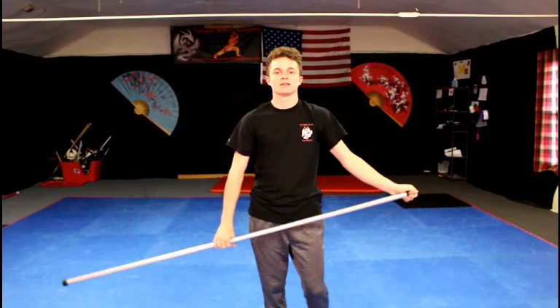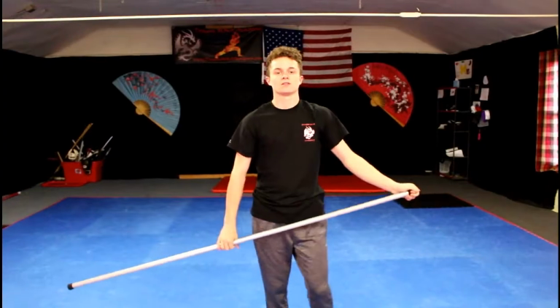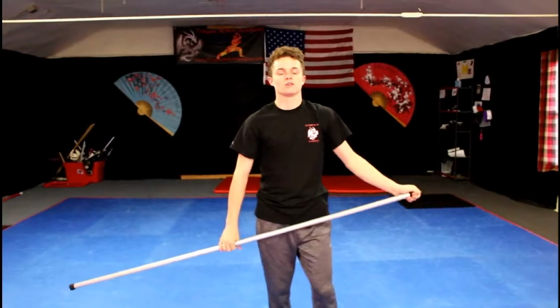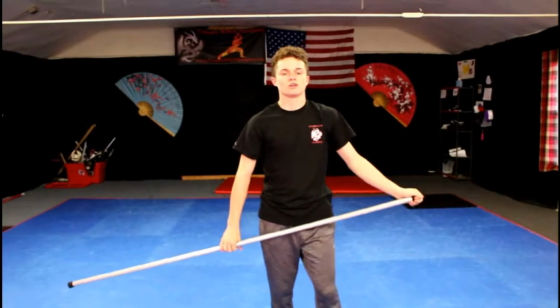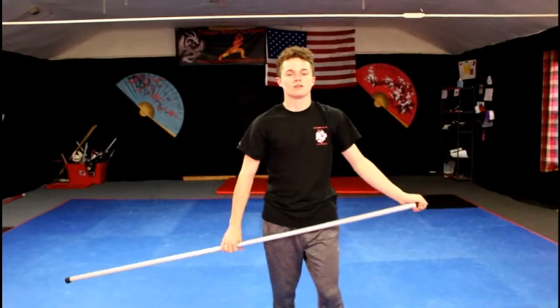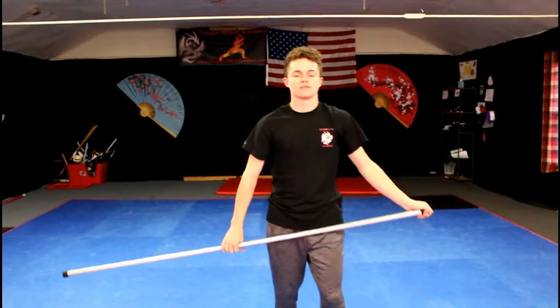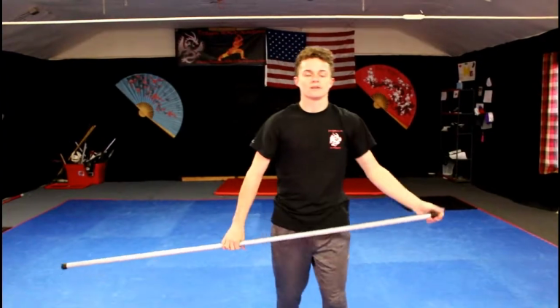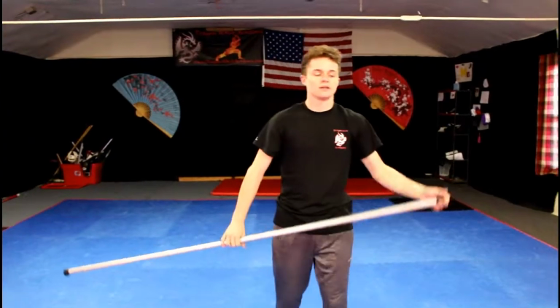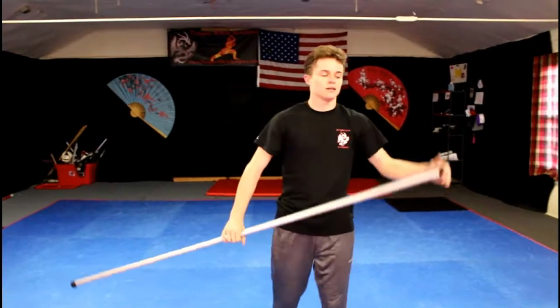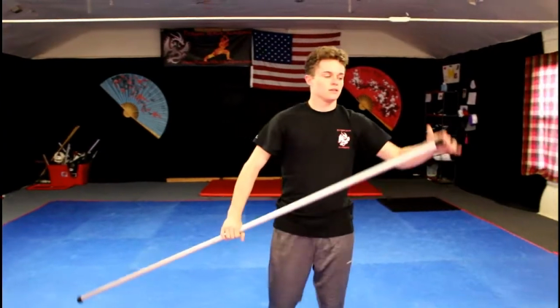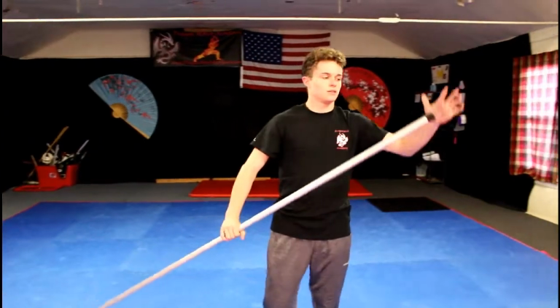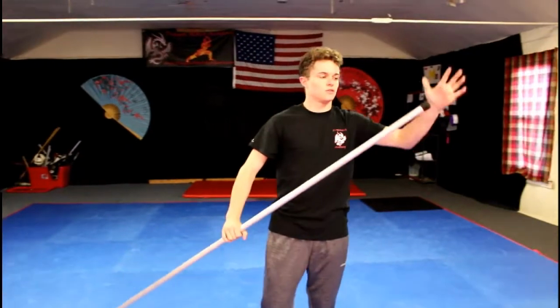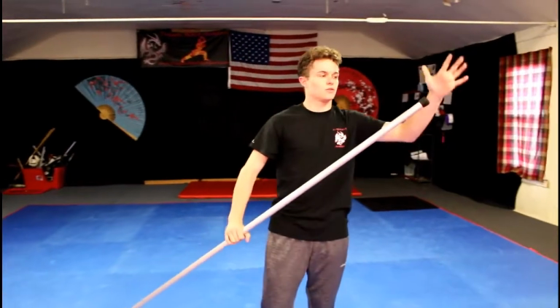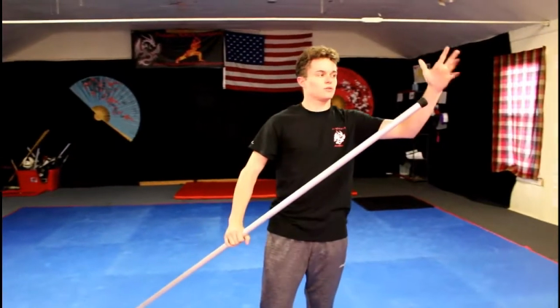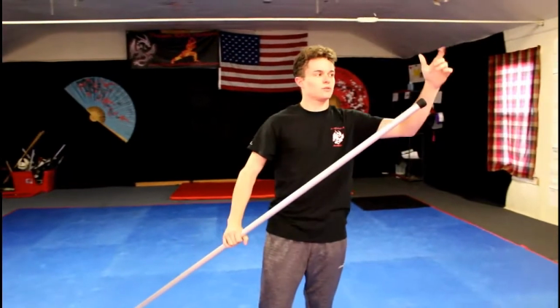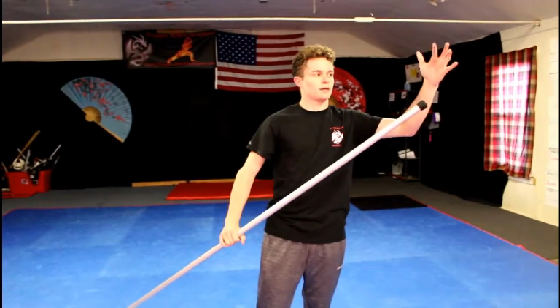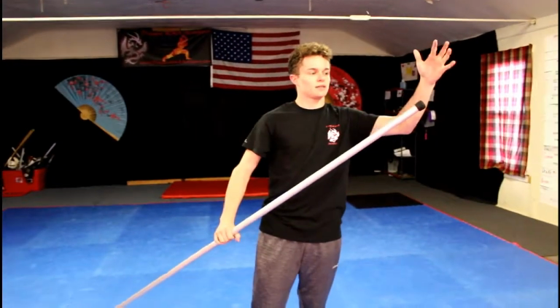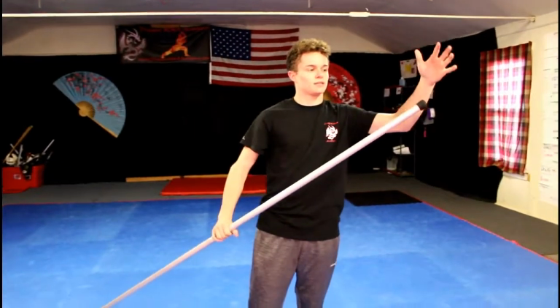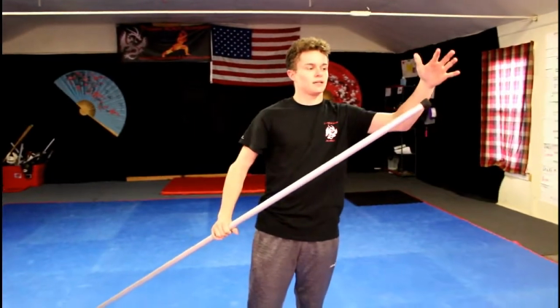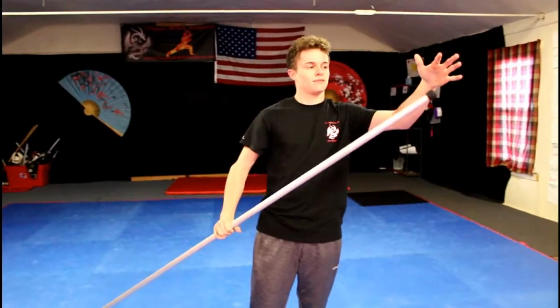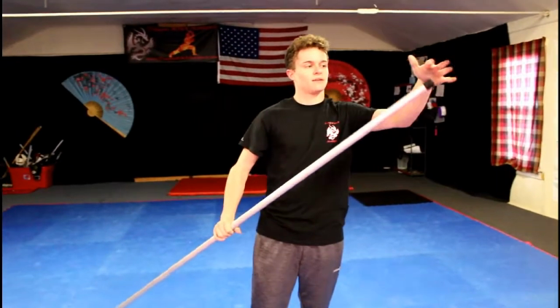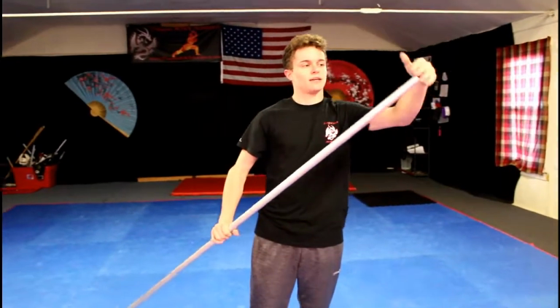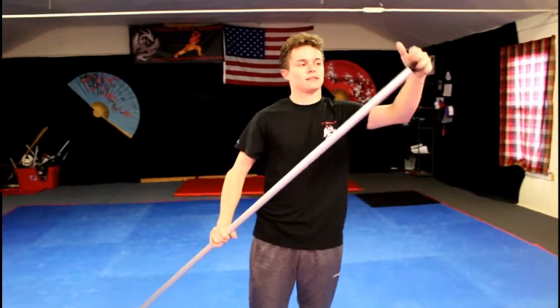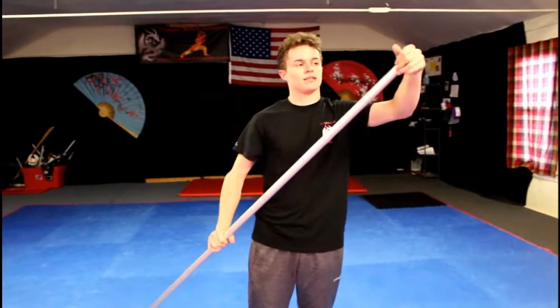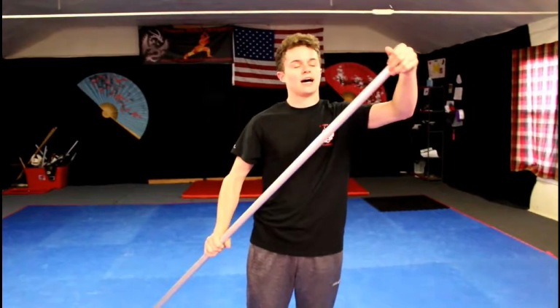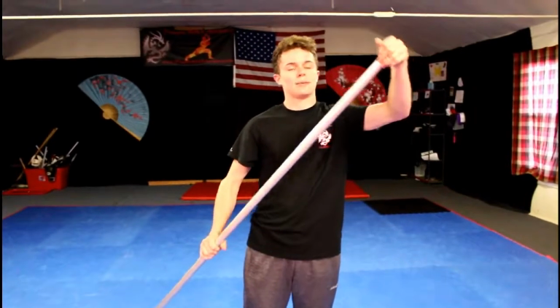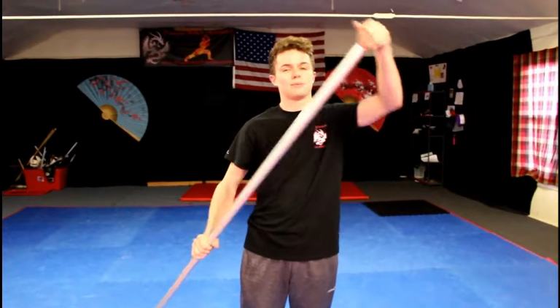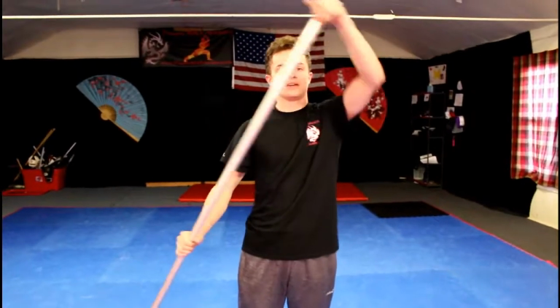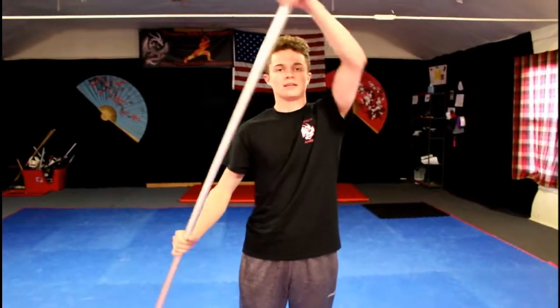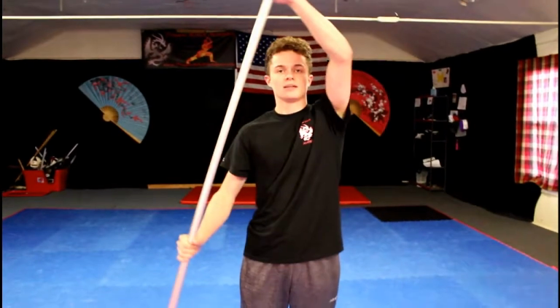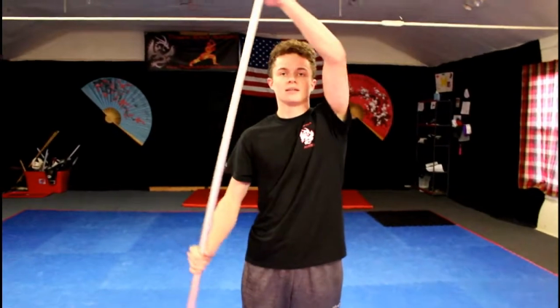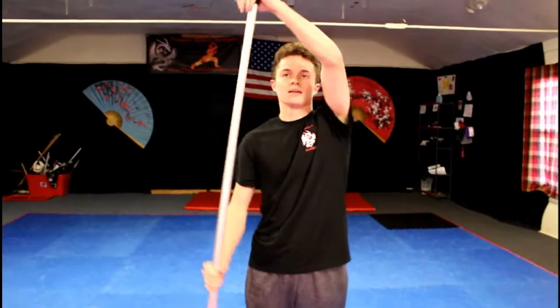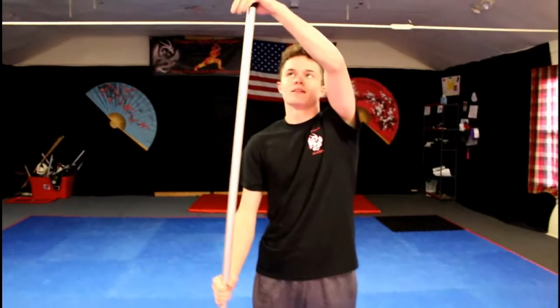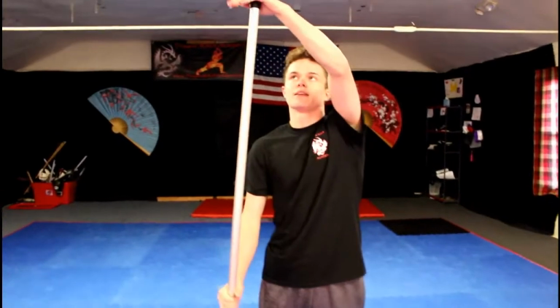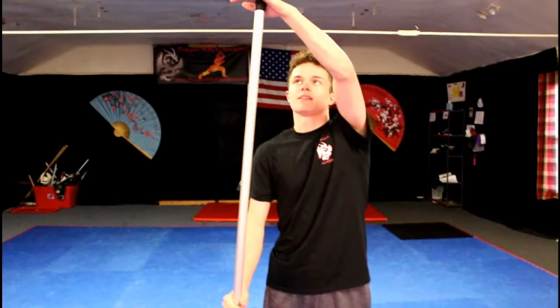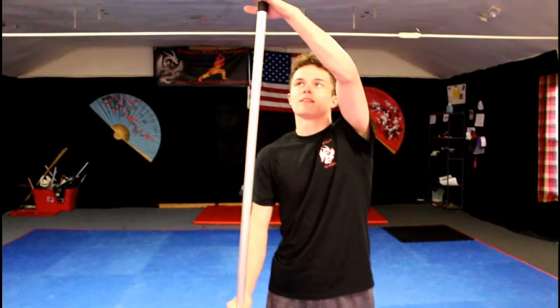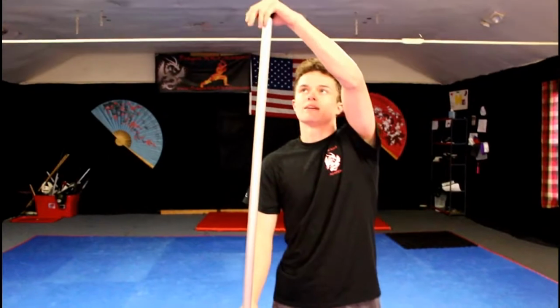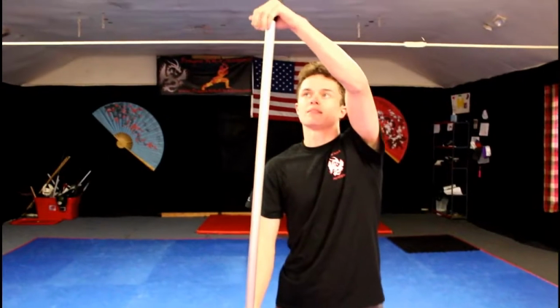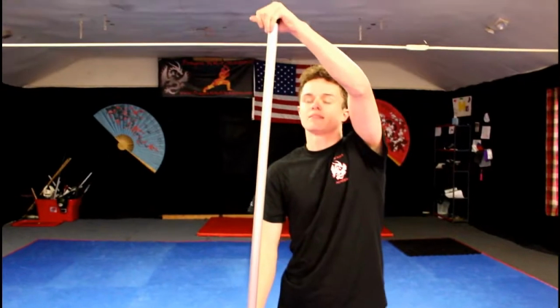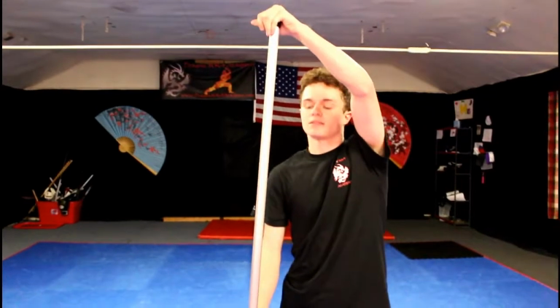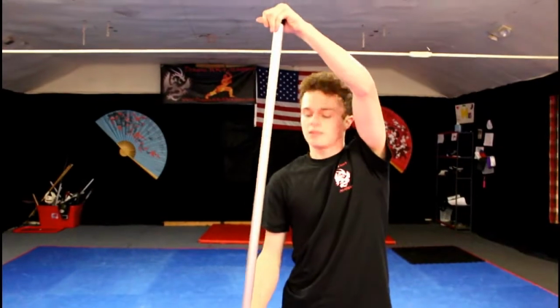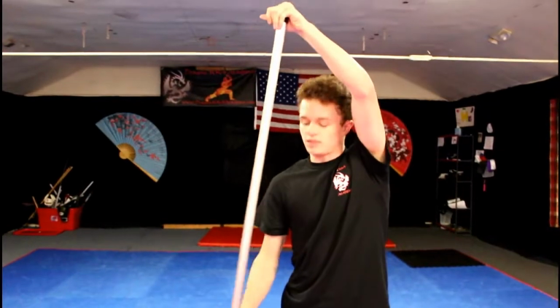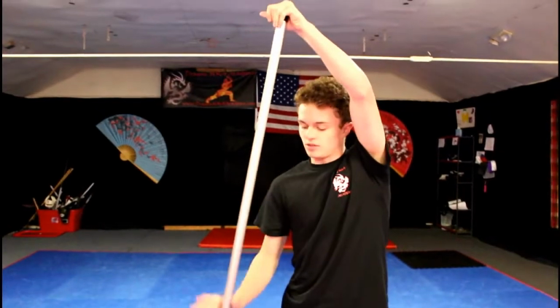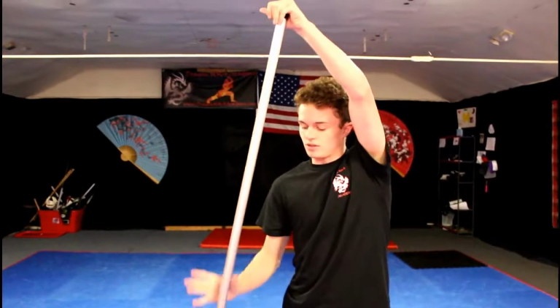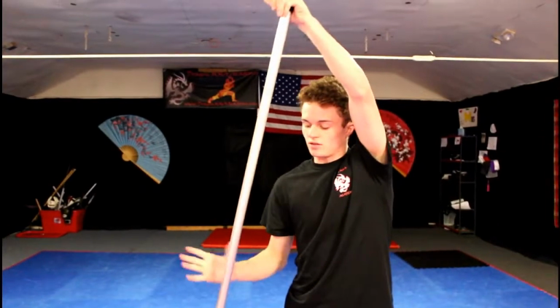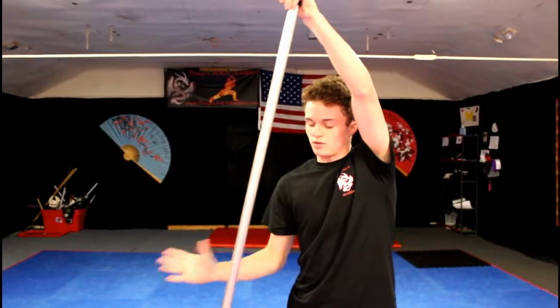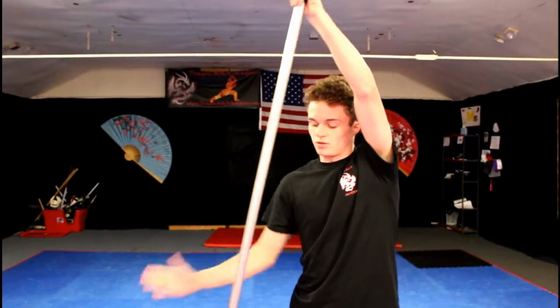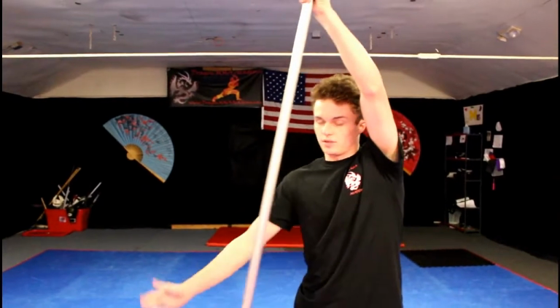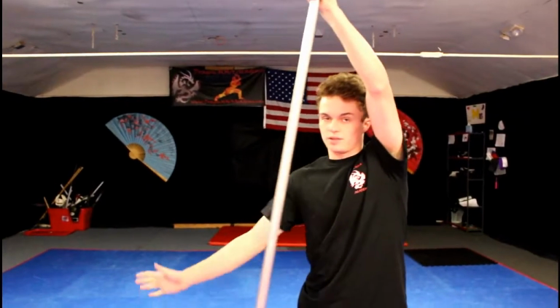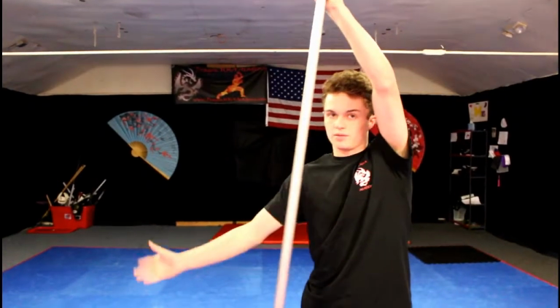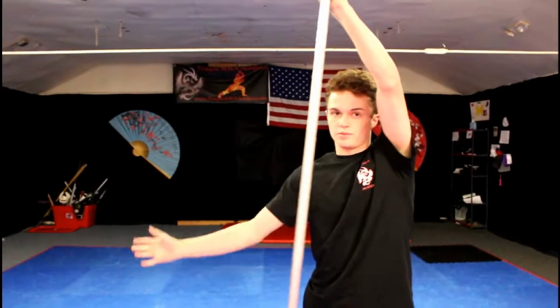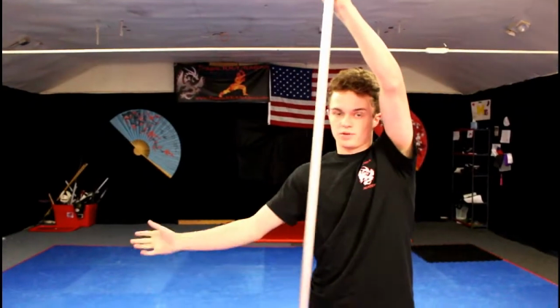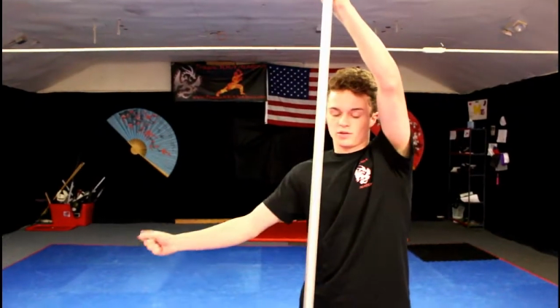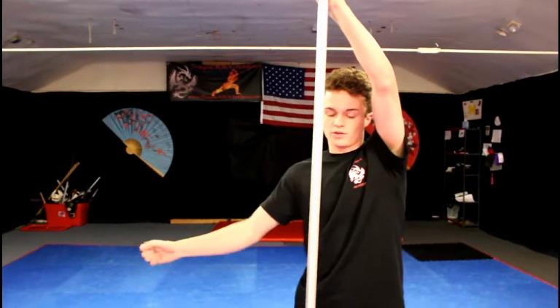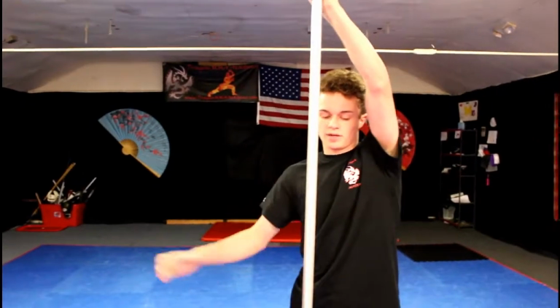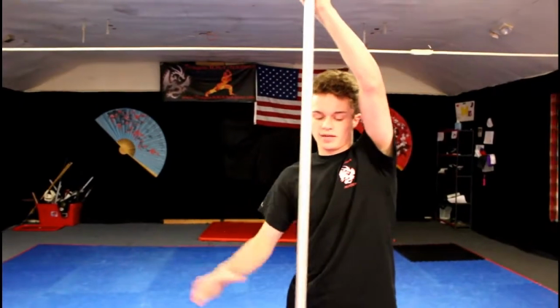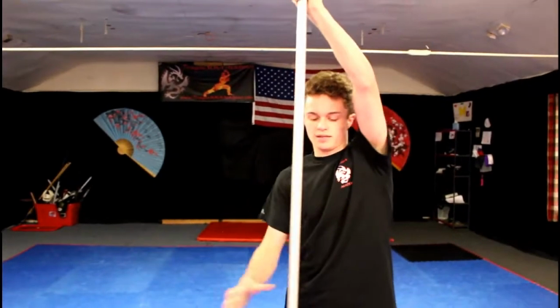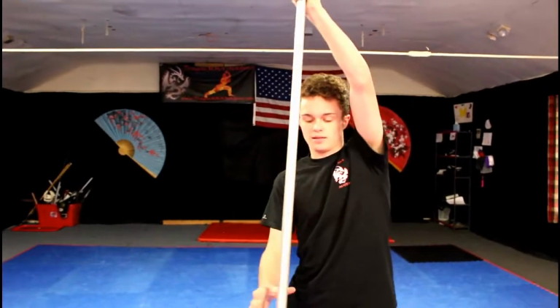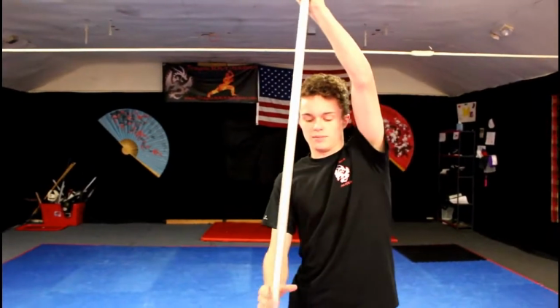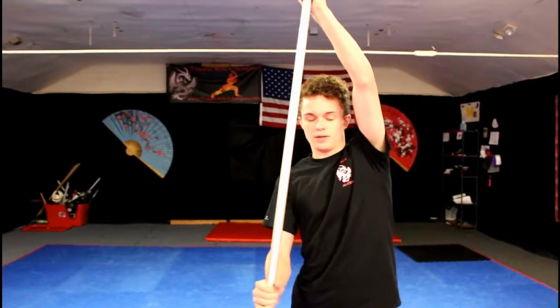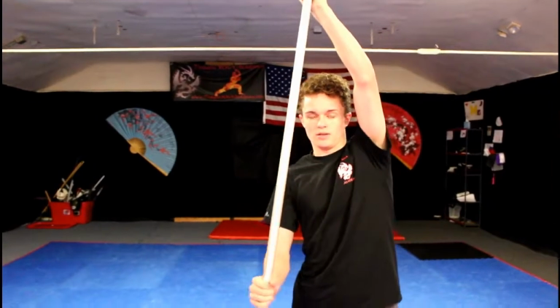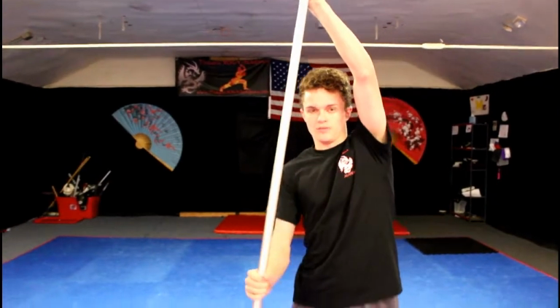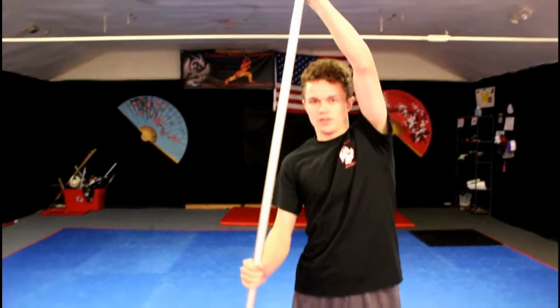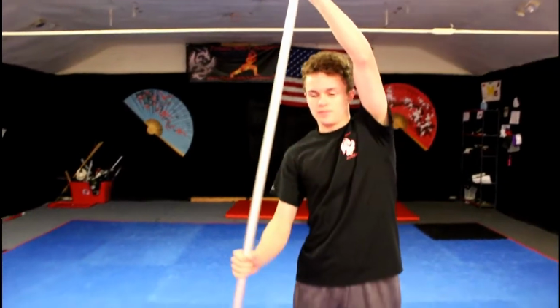Start off, you need to hold the monkey's tail at the top of it like this, and then you need to hold with your other hand in the middle of it.